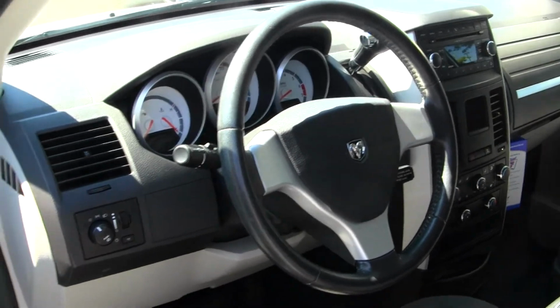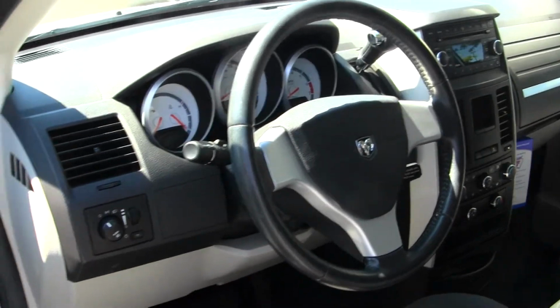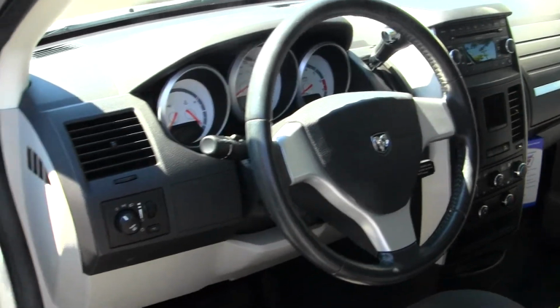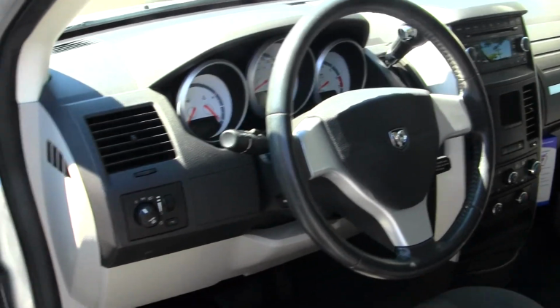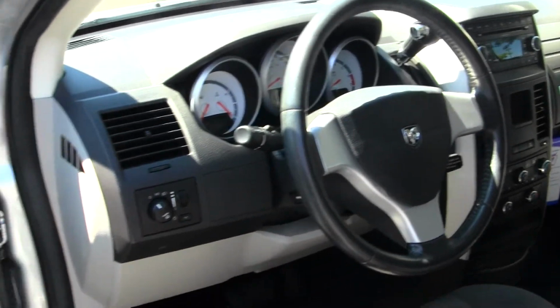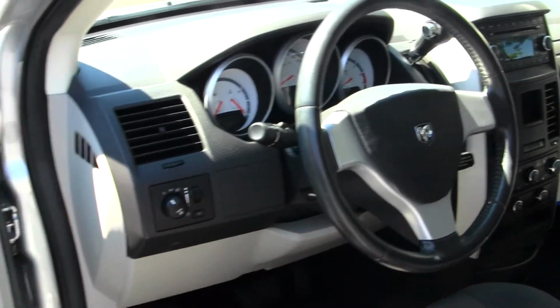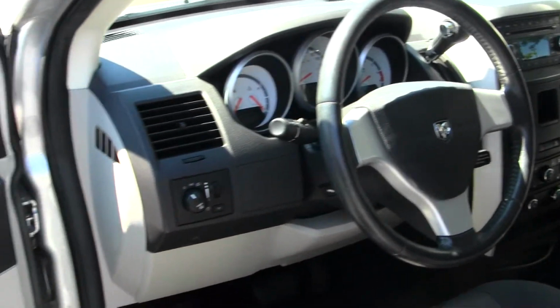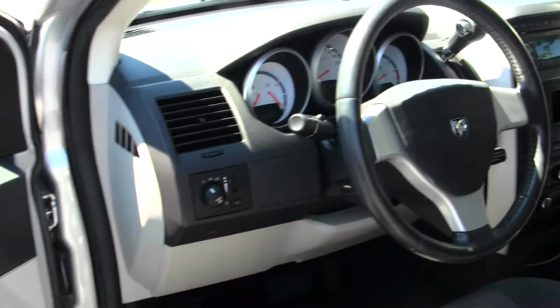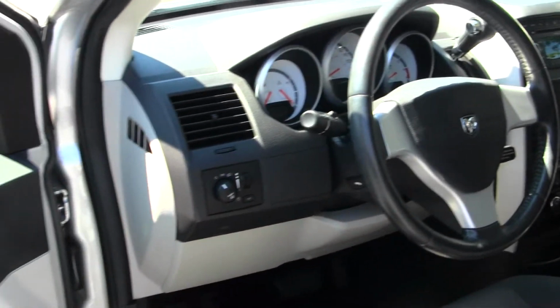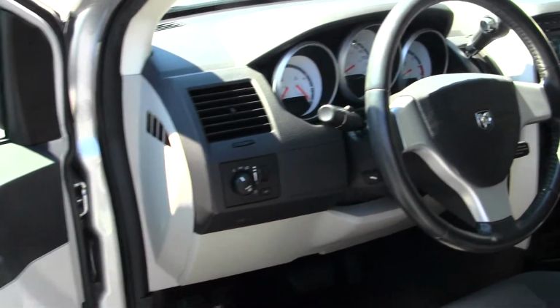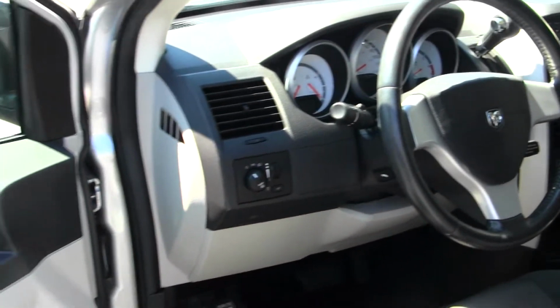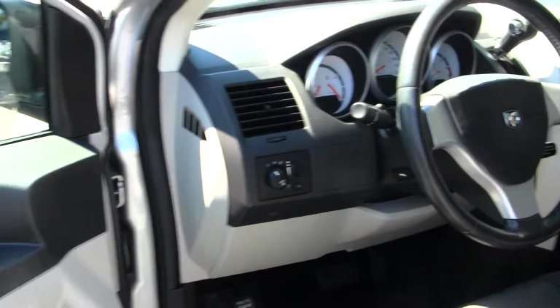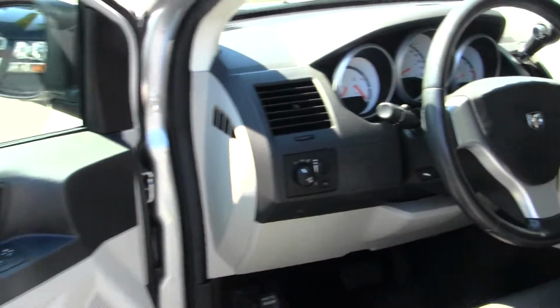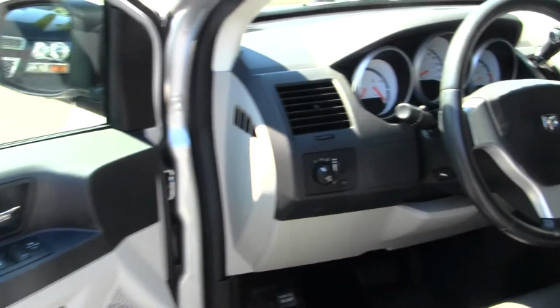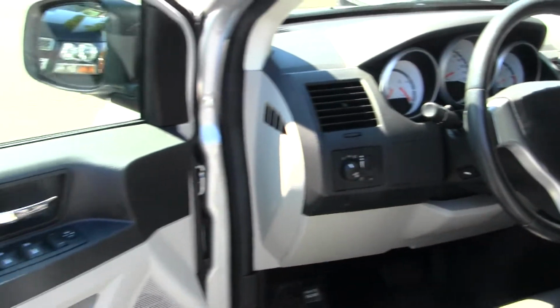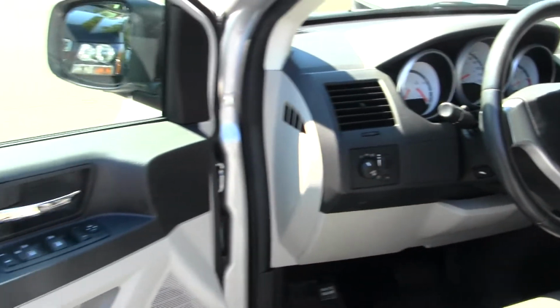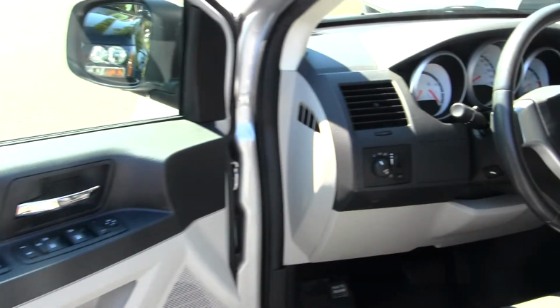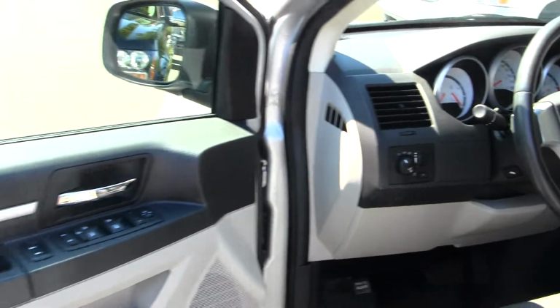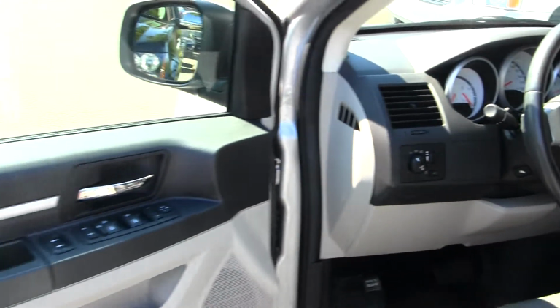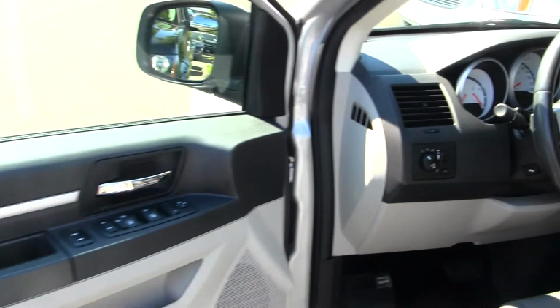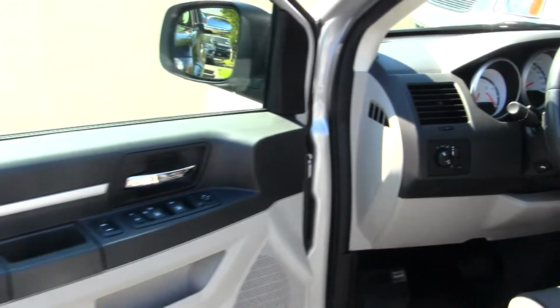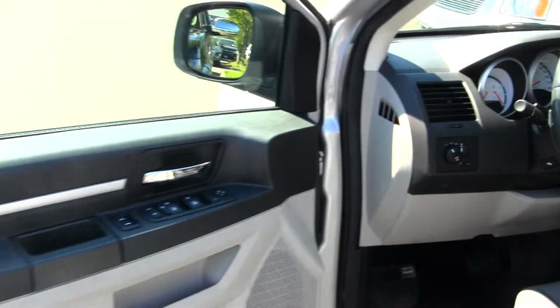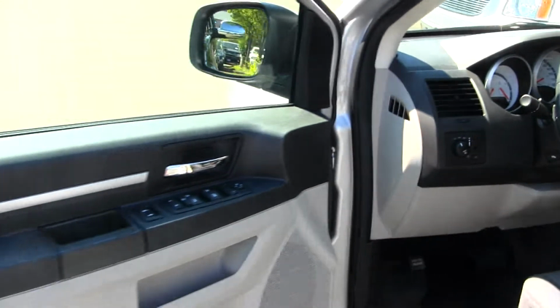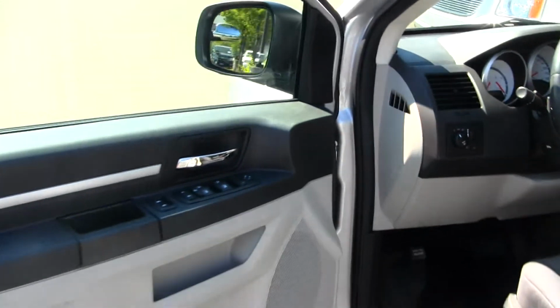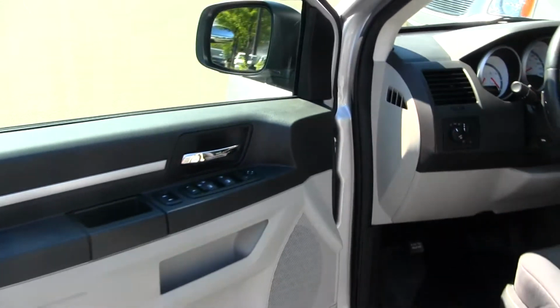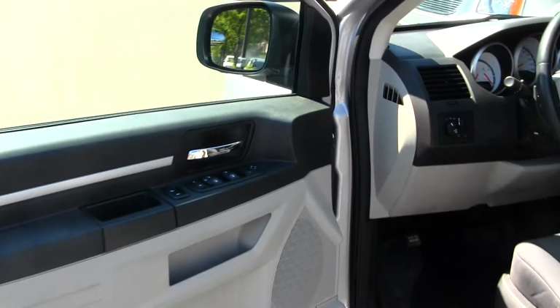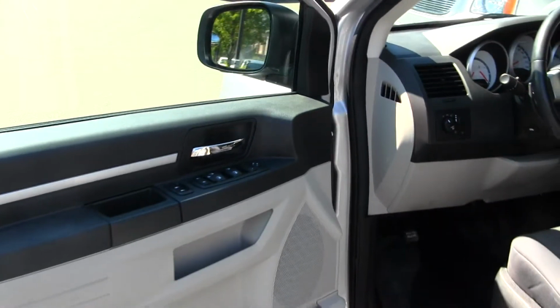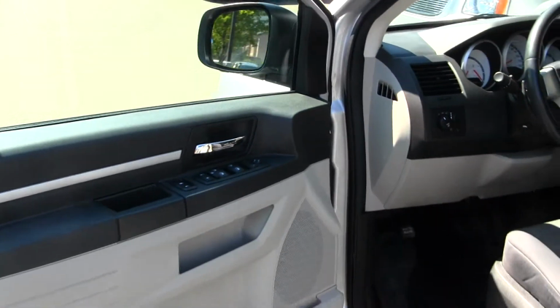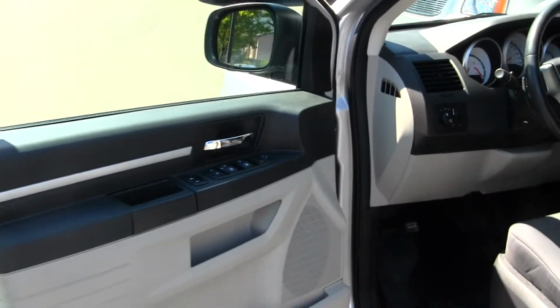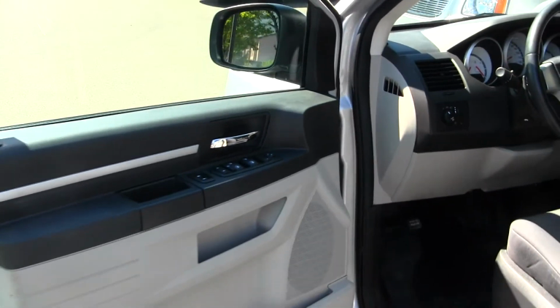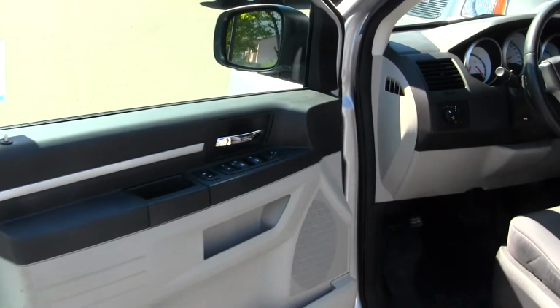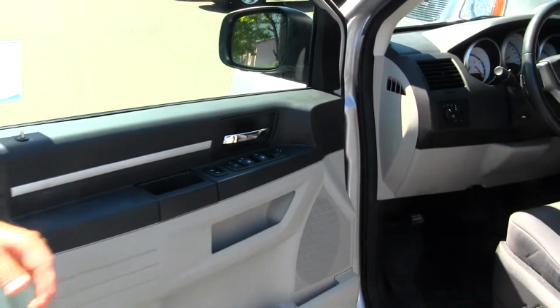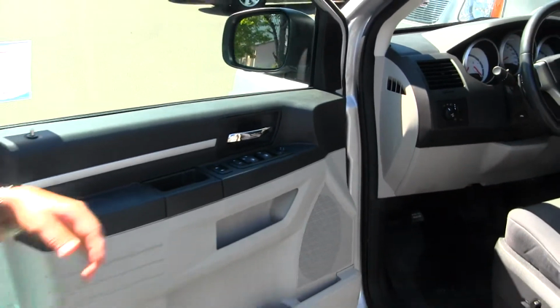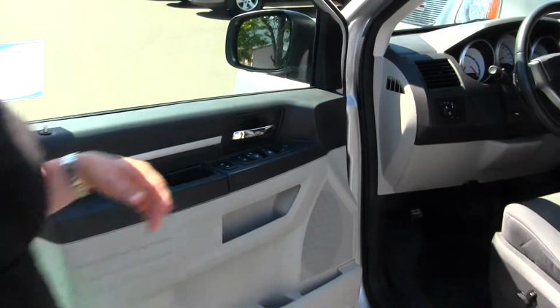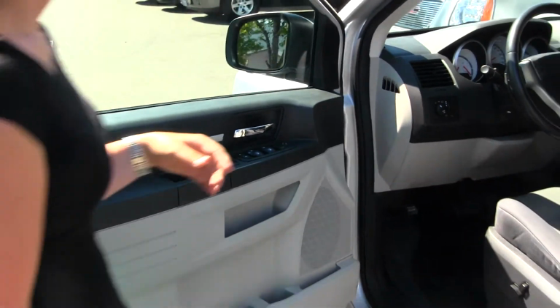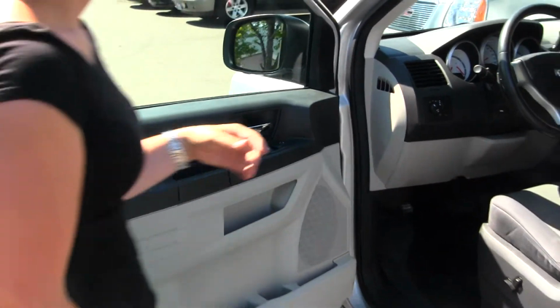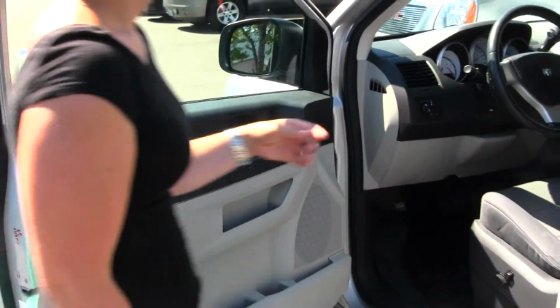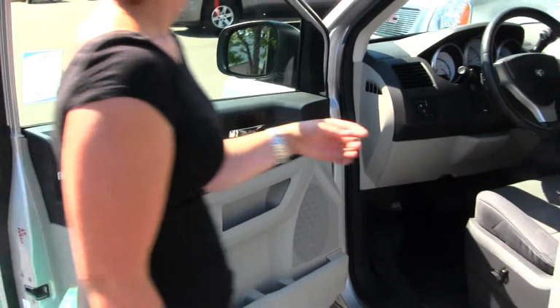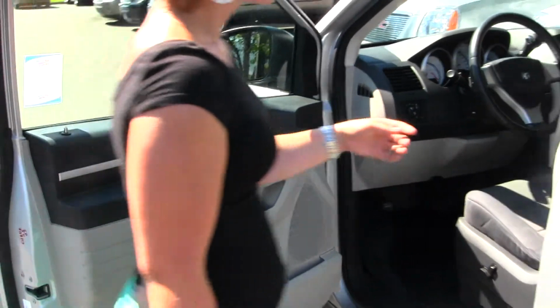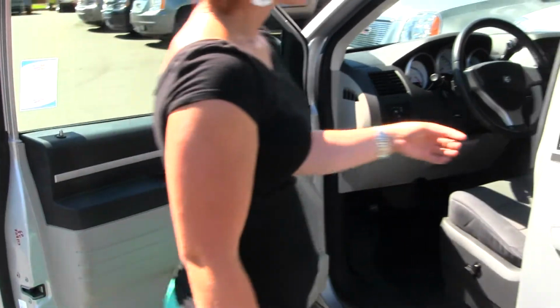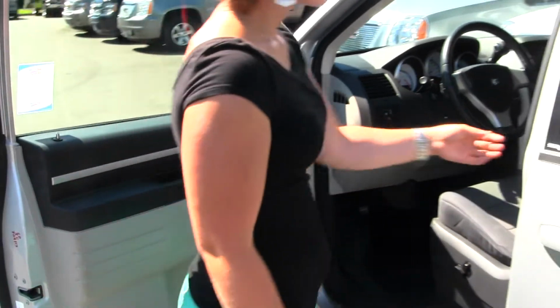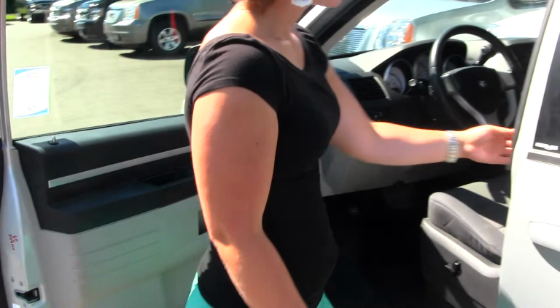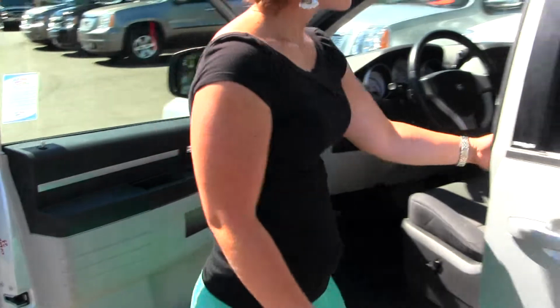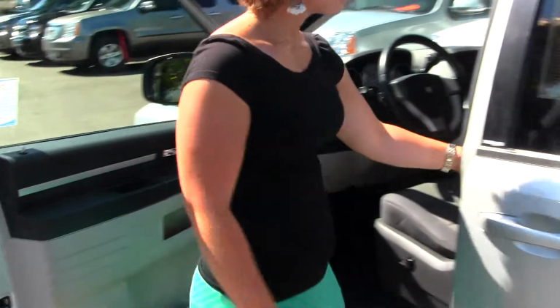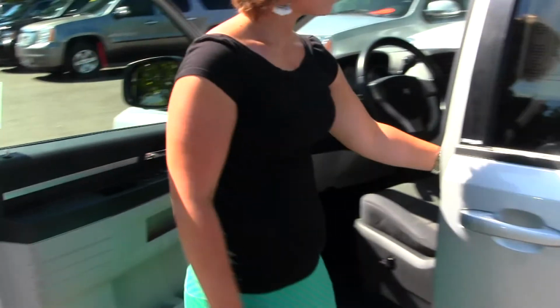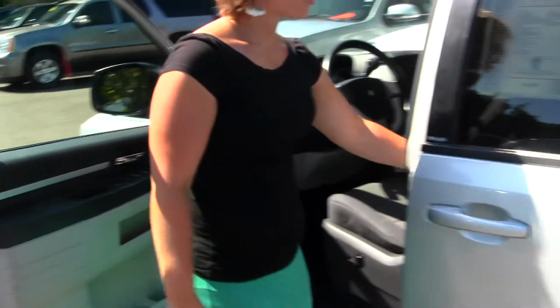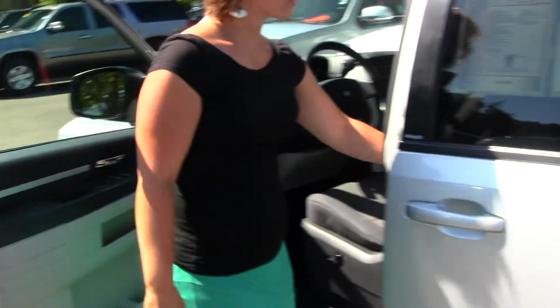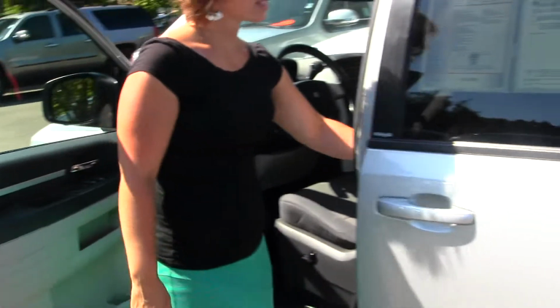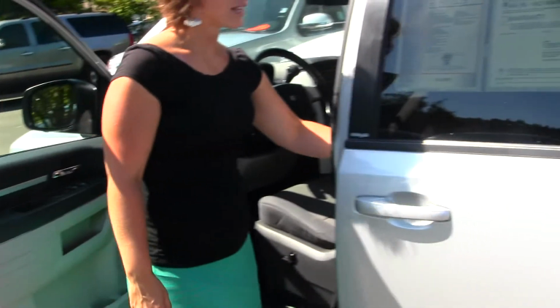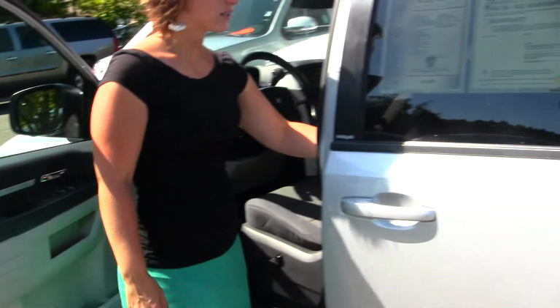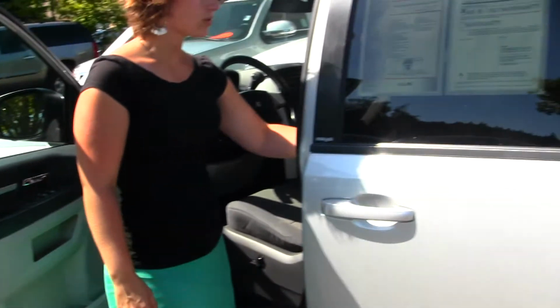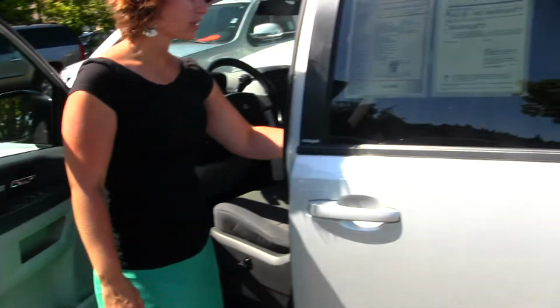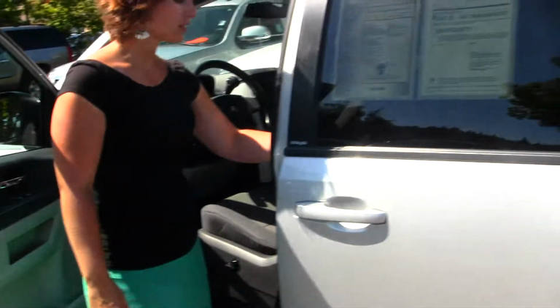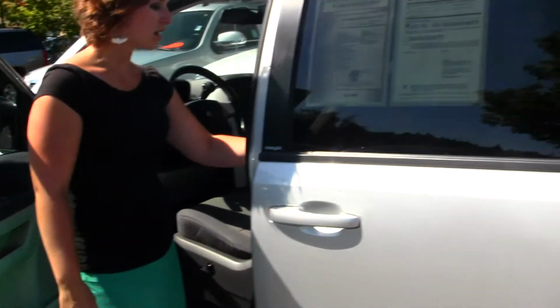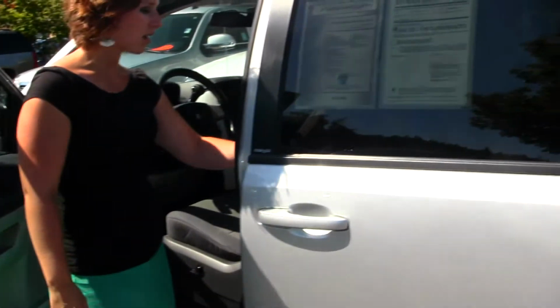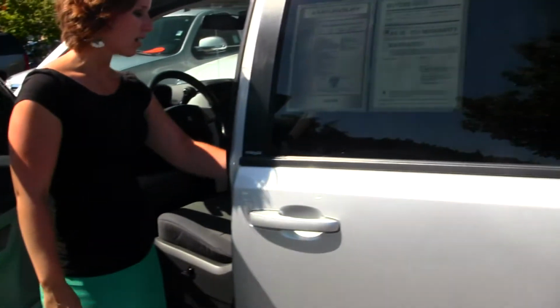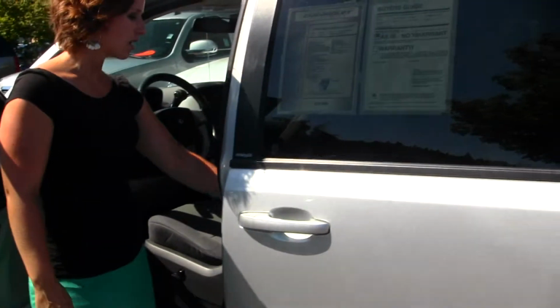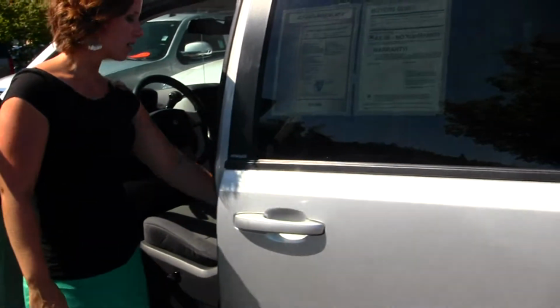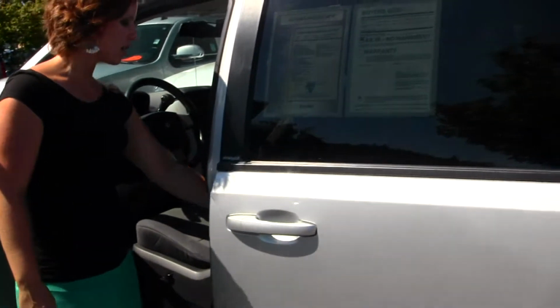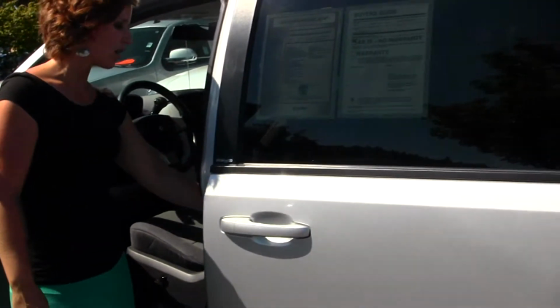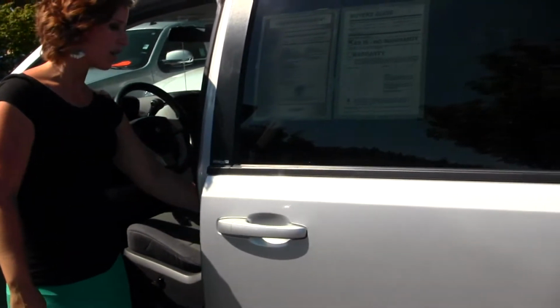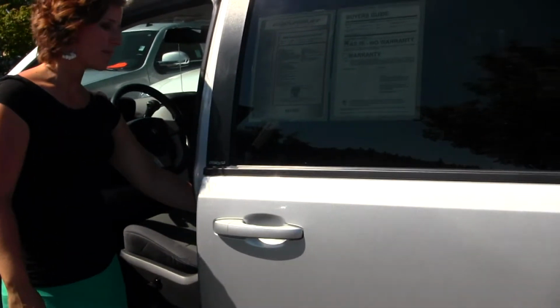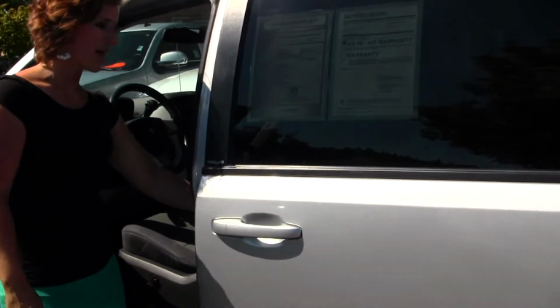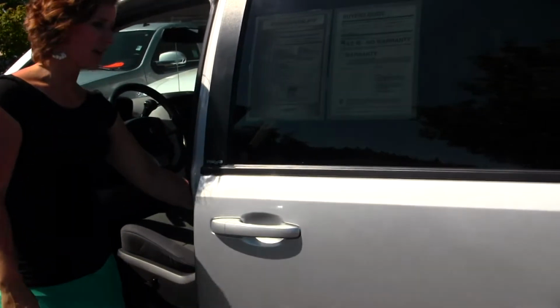And all of your power options — windows, locks, seats, and mirrors. Both side doors are automatic.